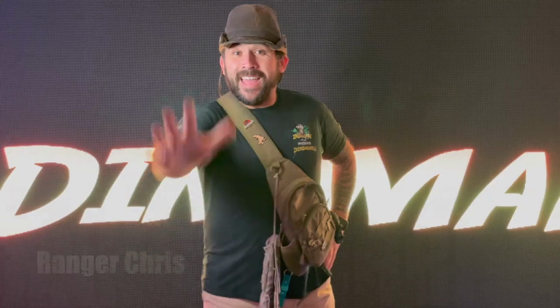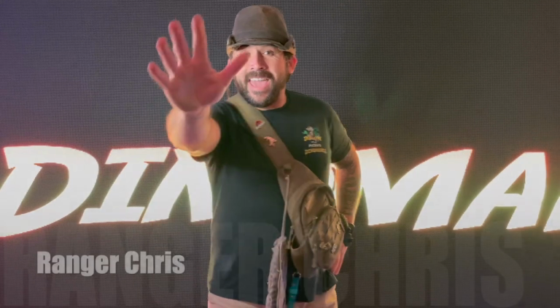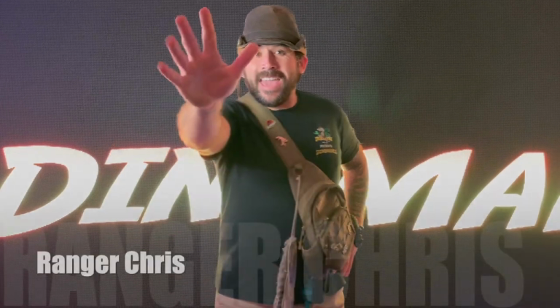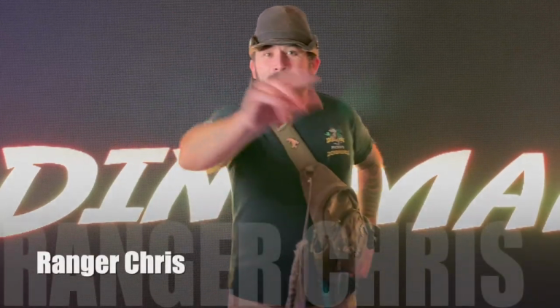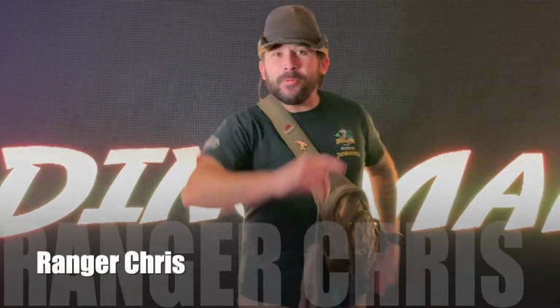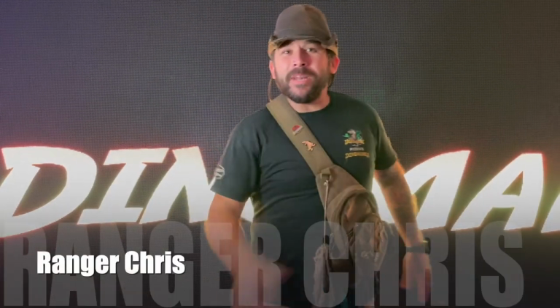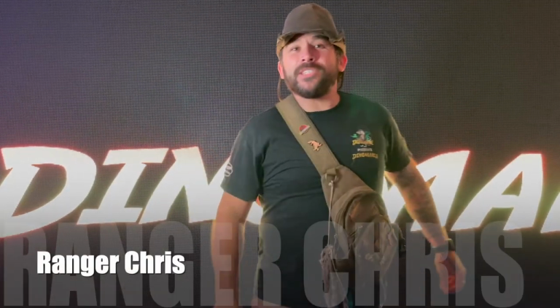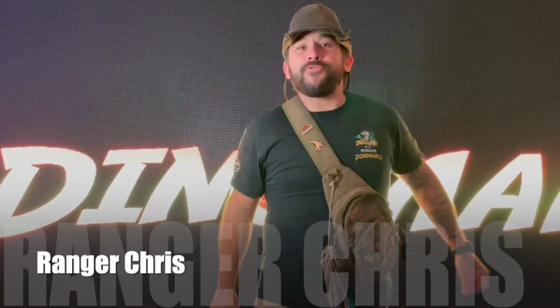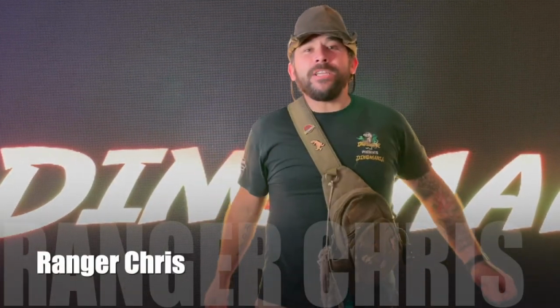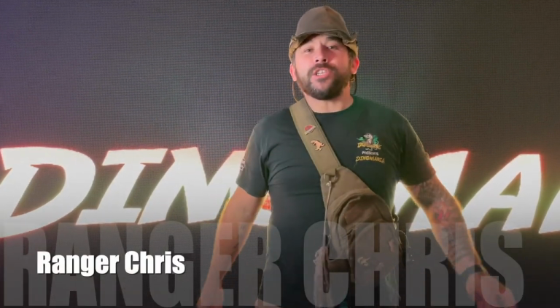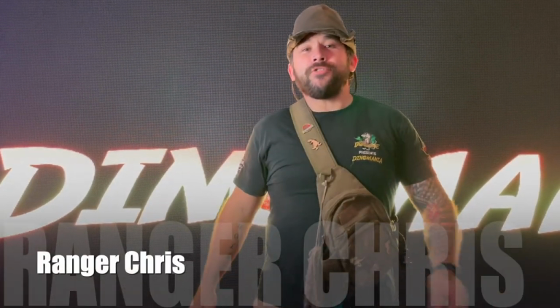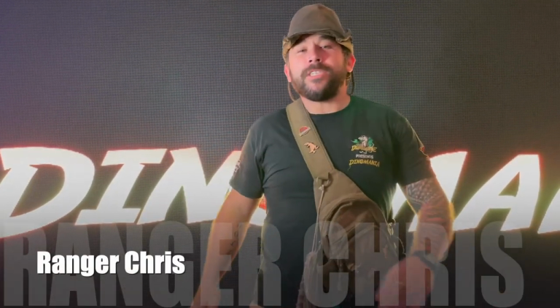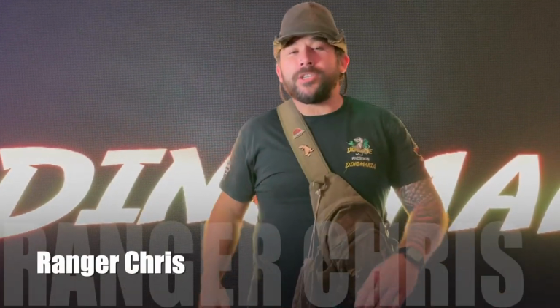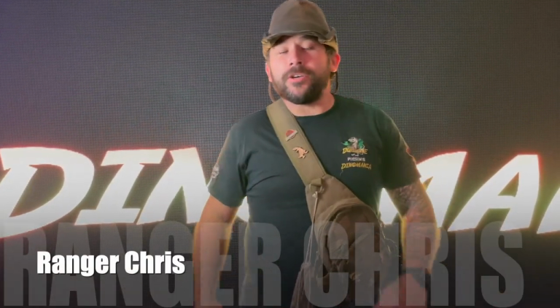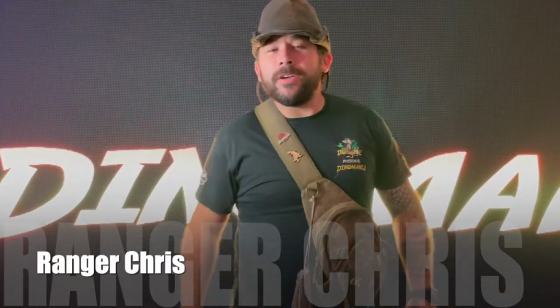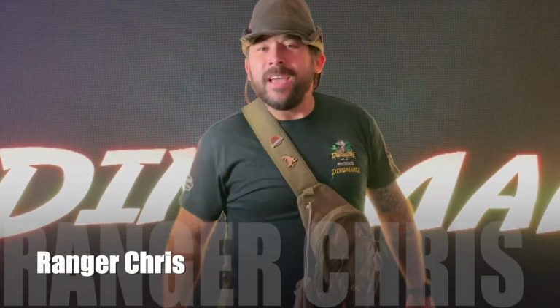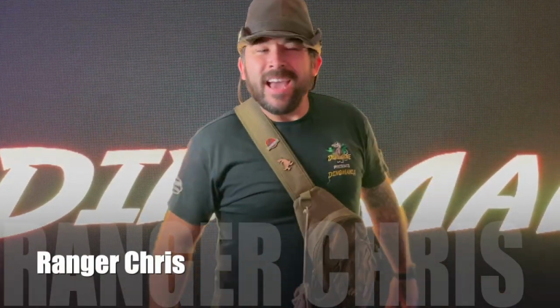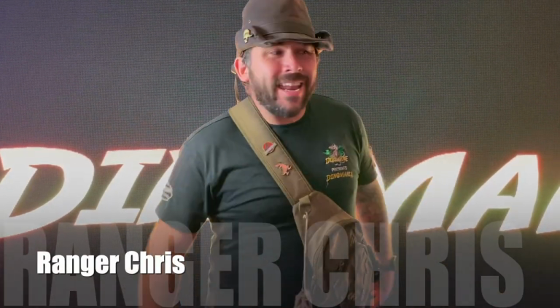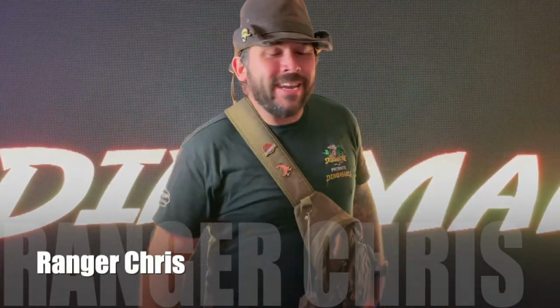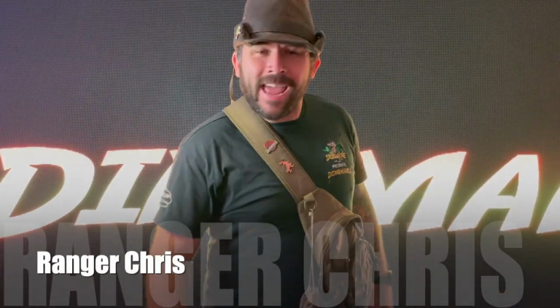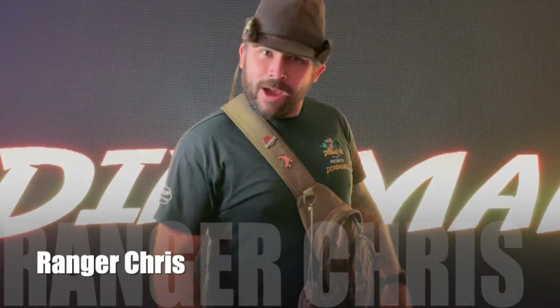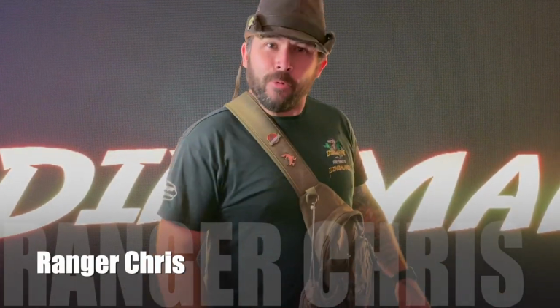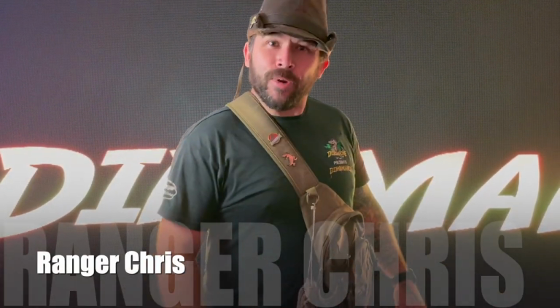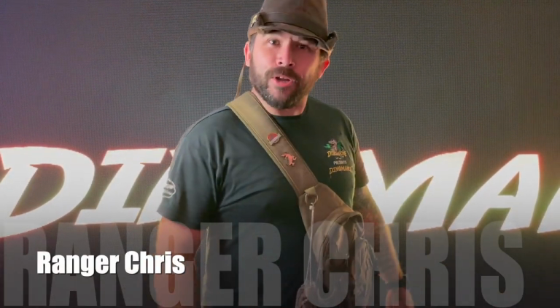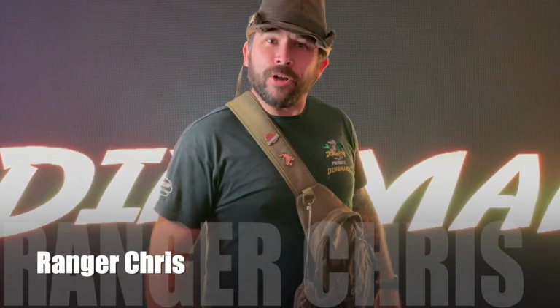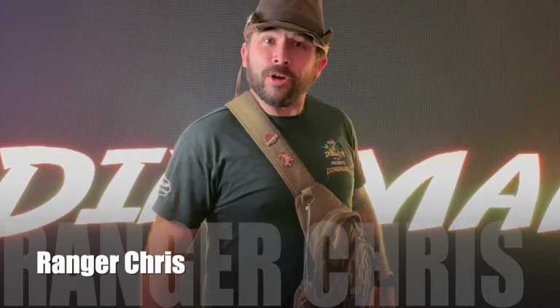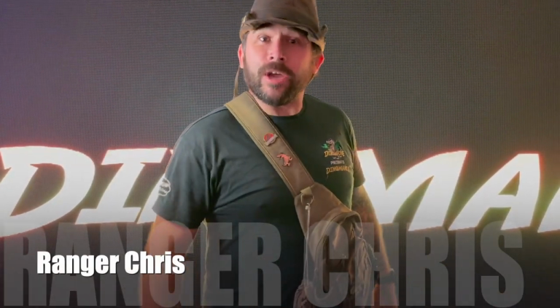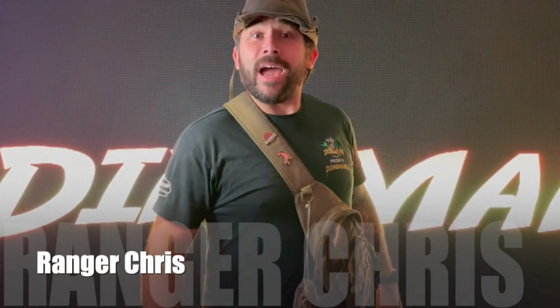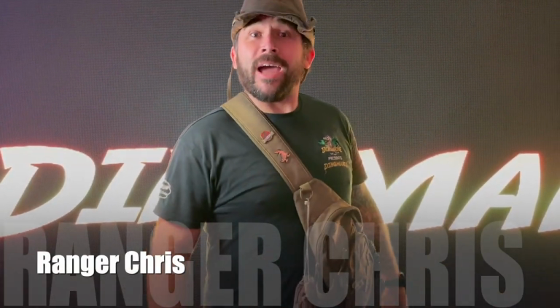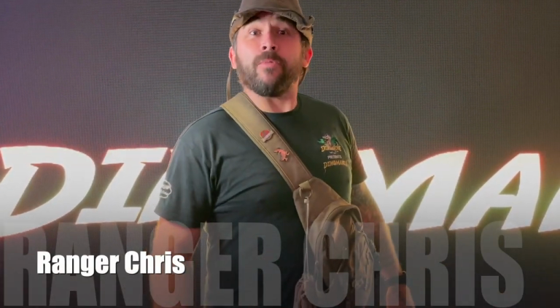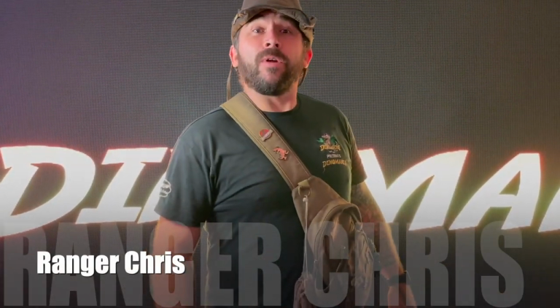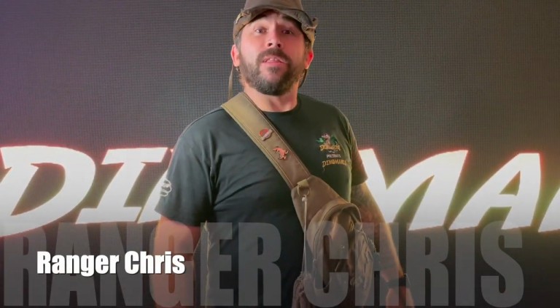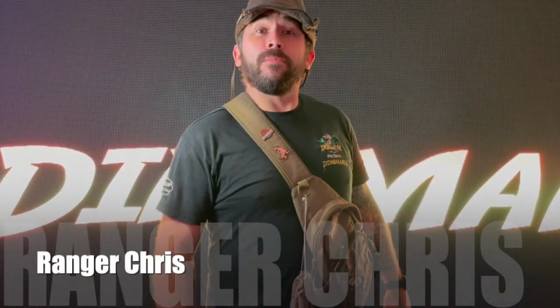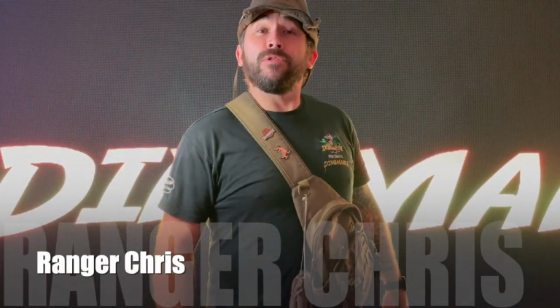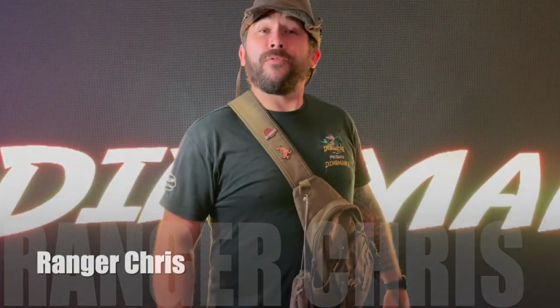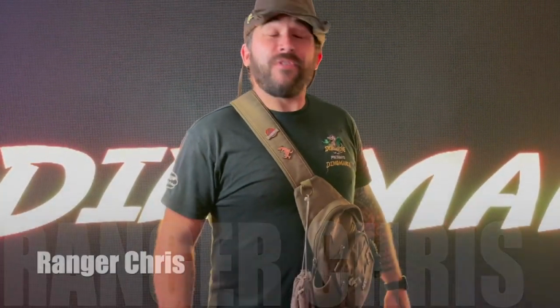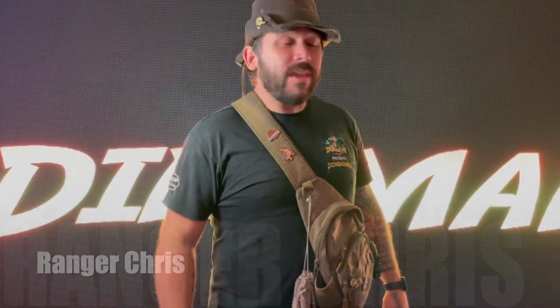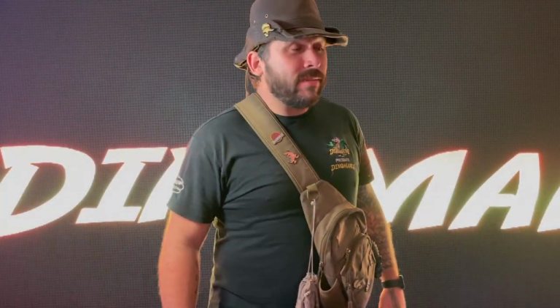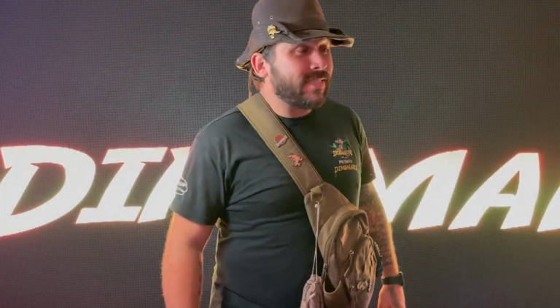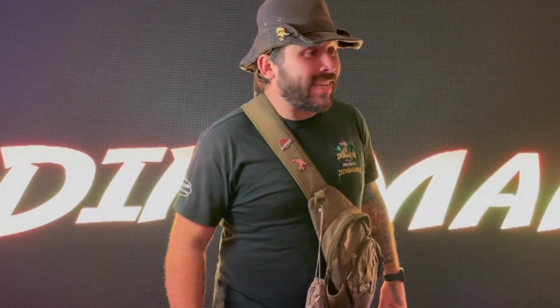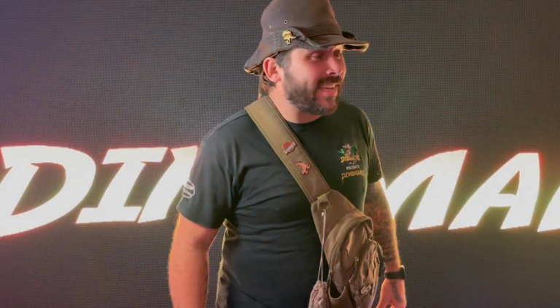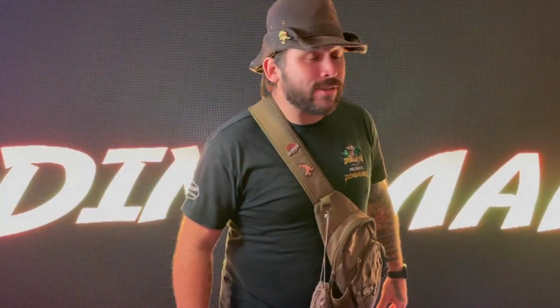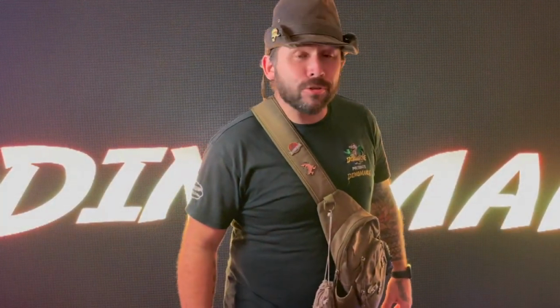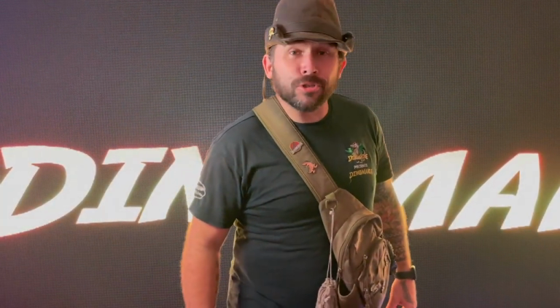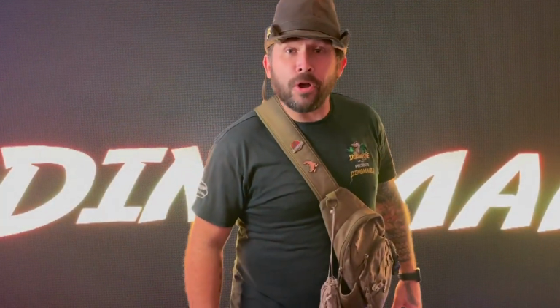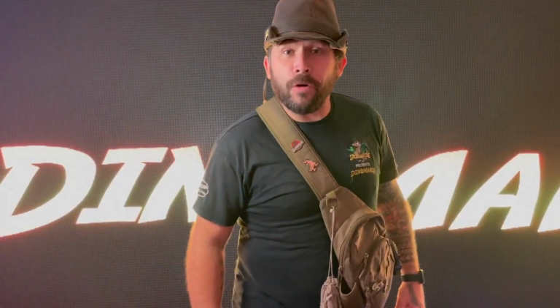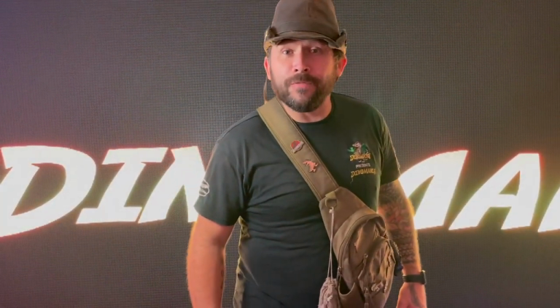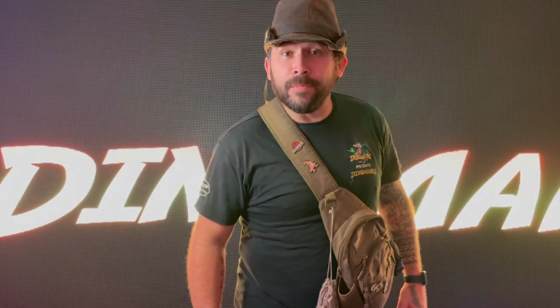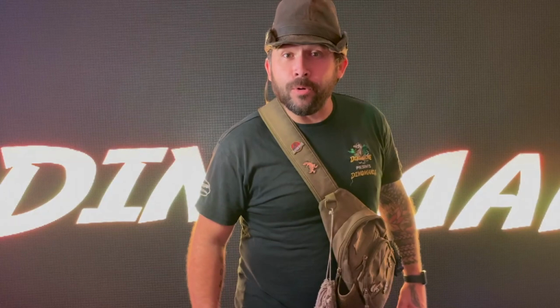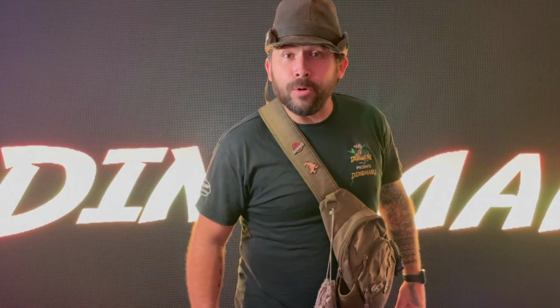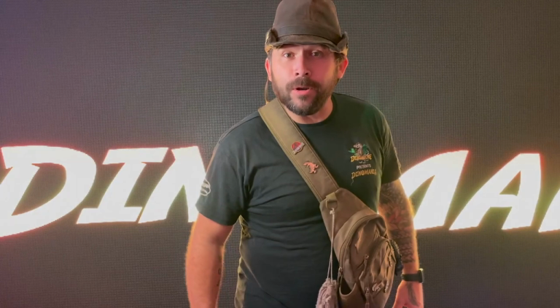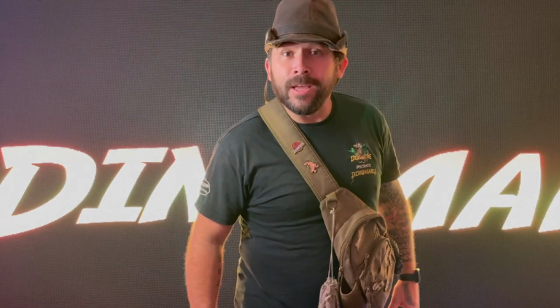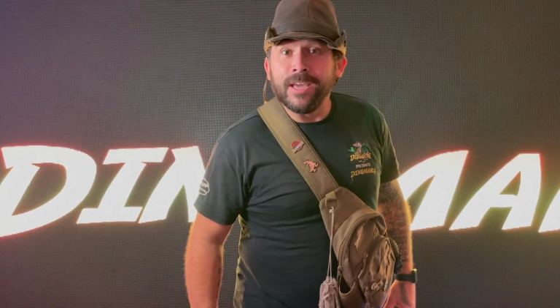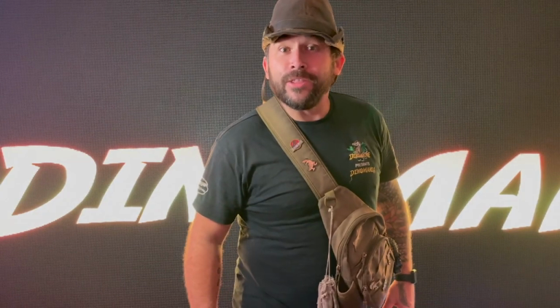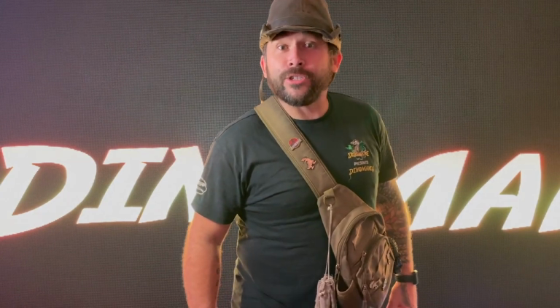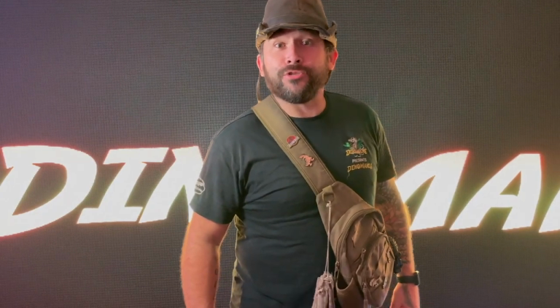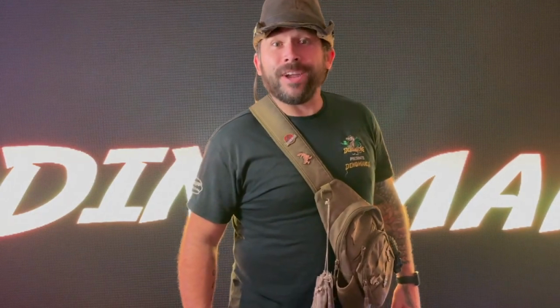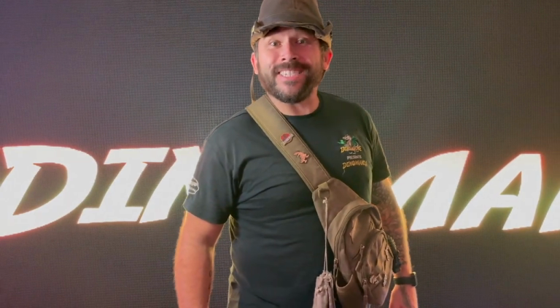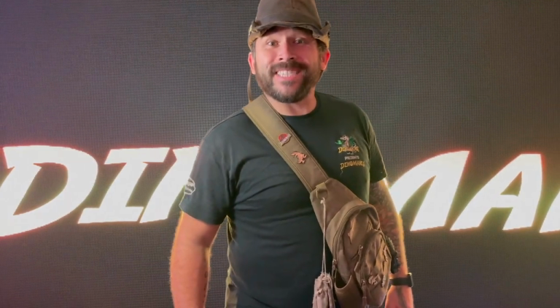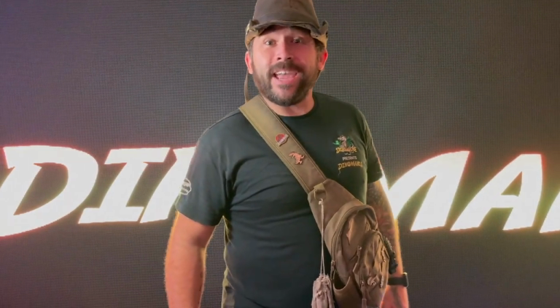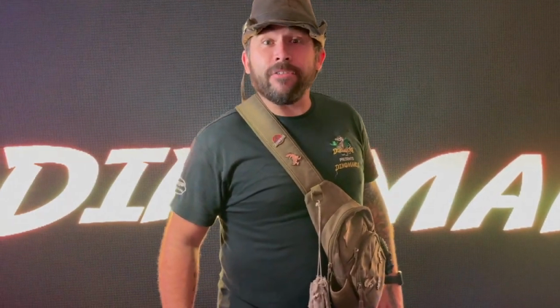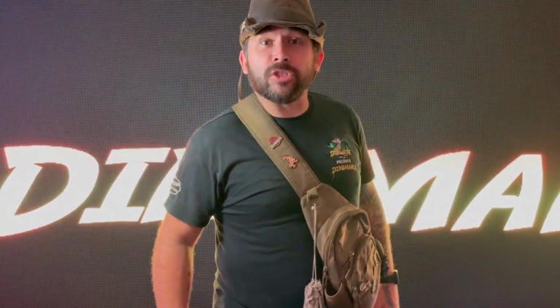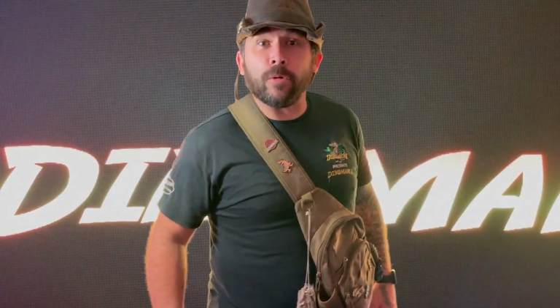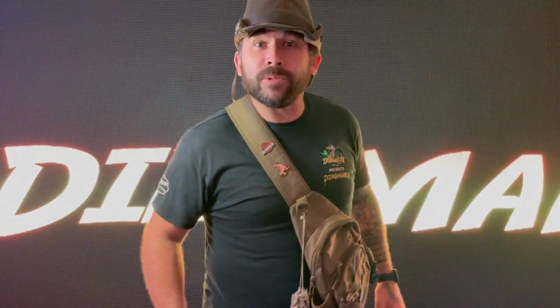Hey everyone, it's Ranger Chris here, and now we're going to look at one of the most famous dinosaurs of them all, the Triceratops.